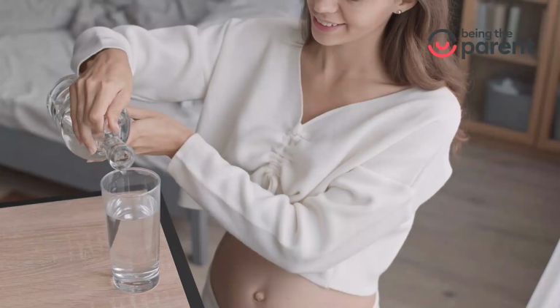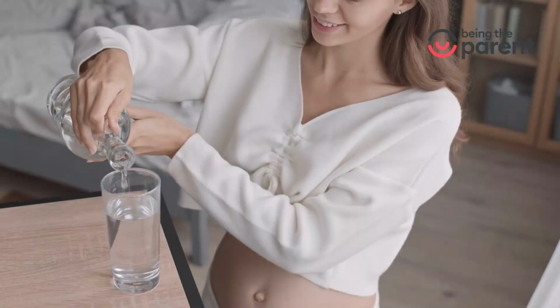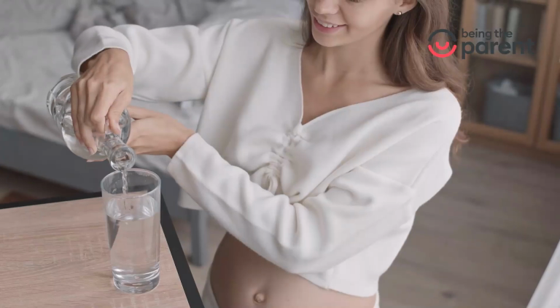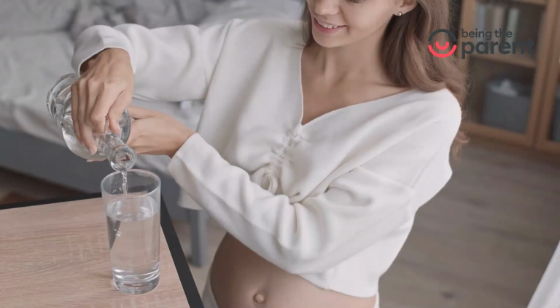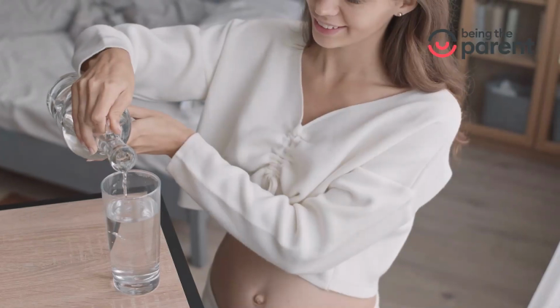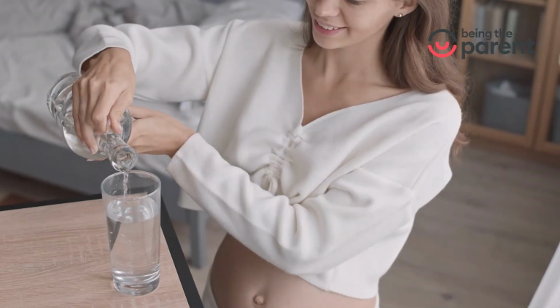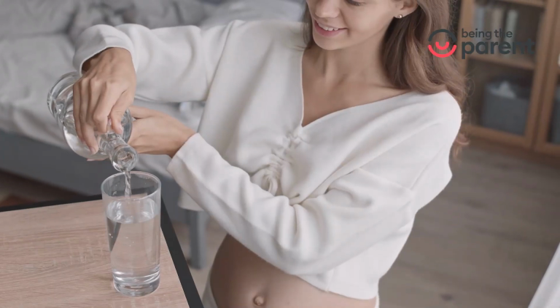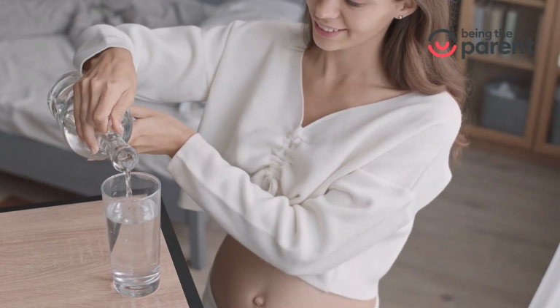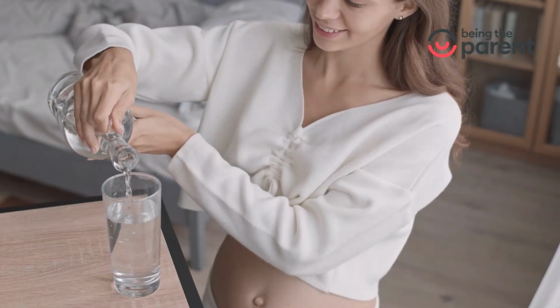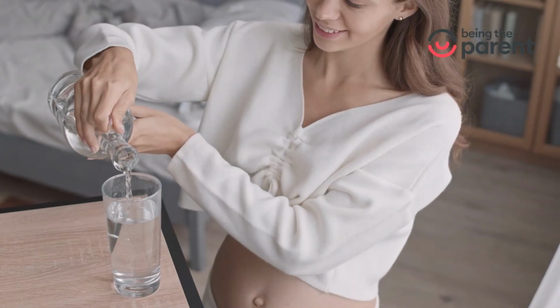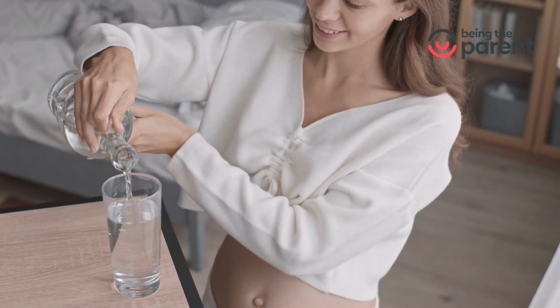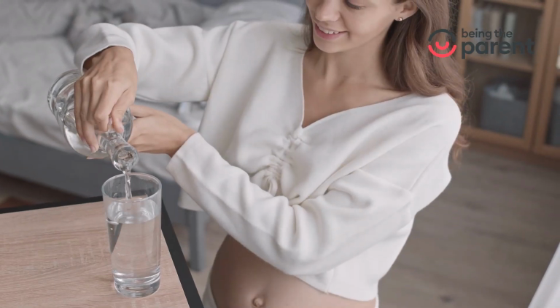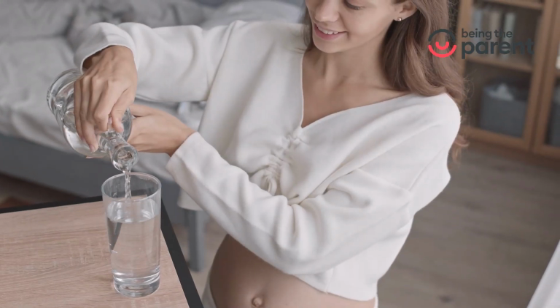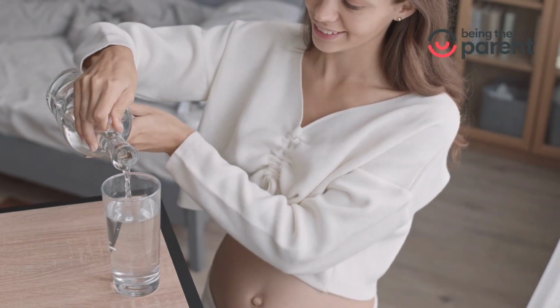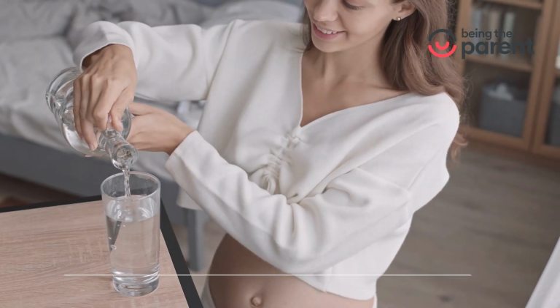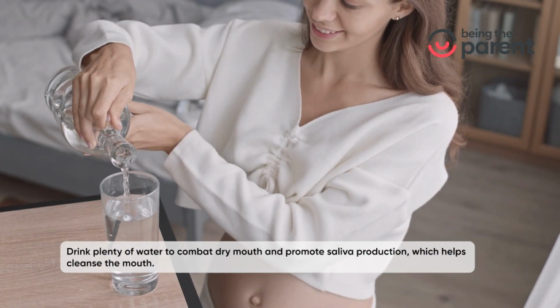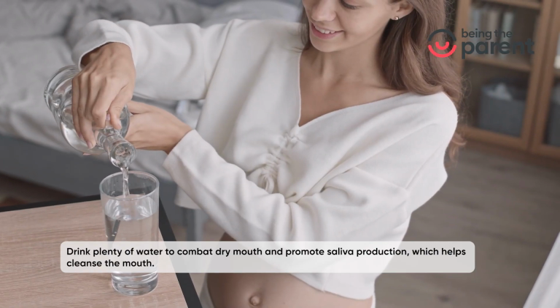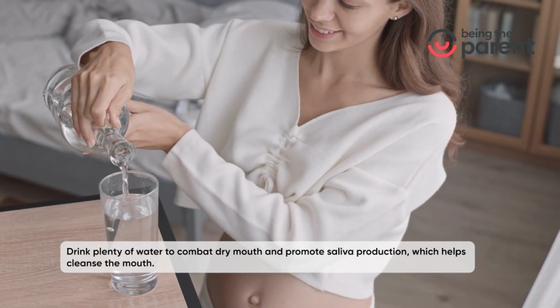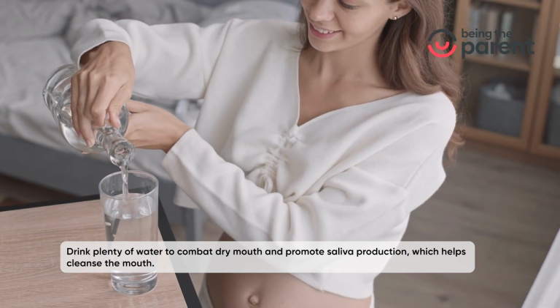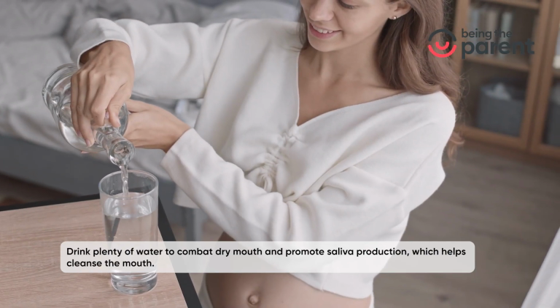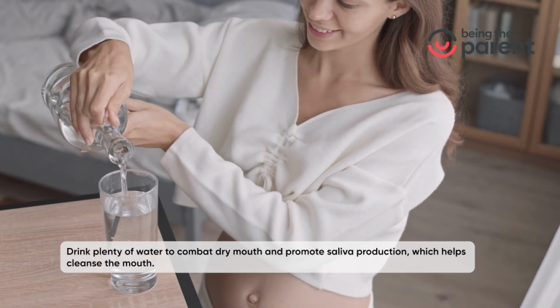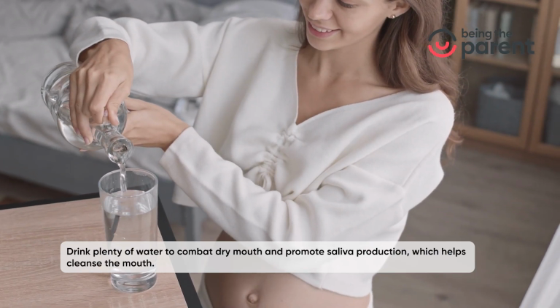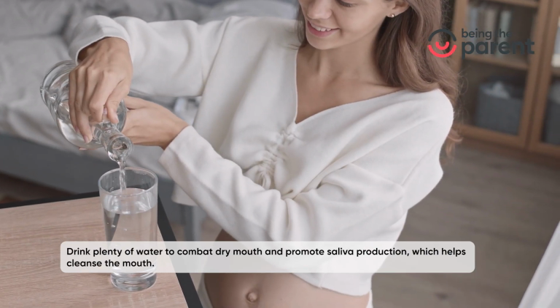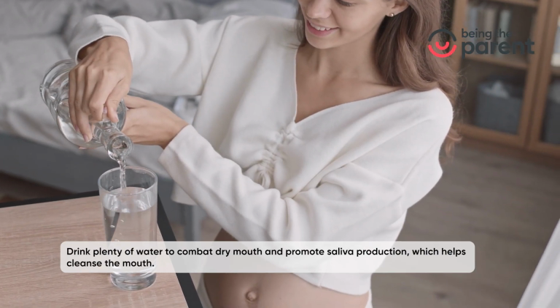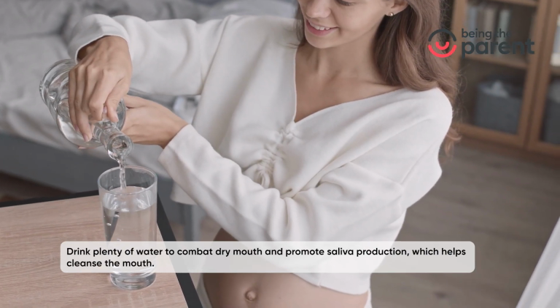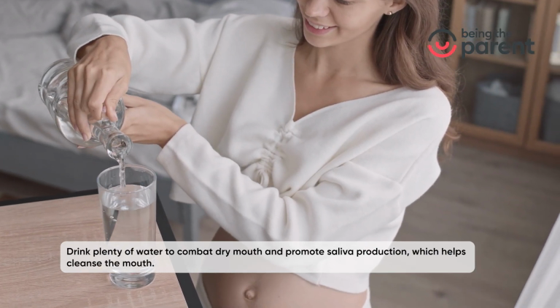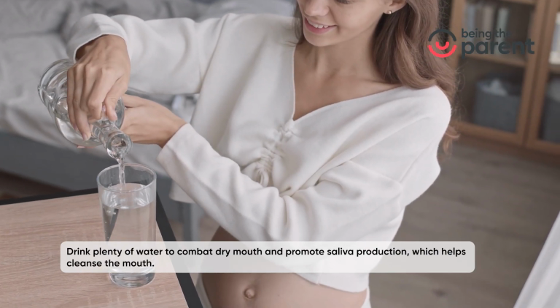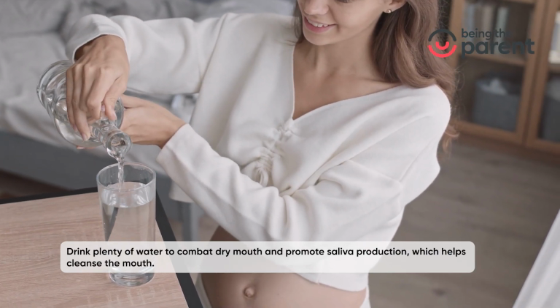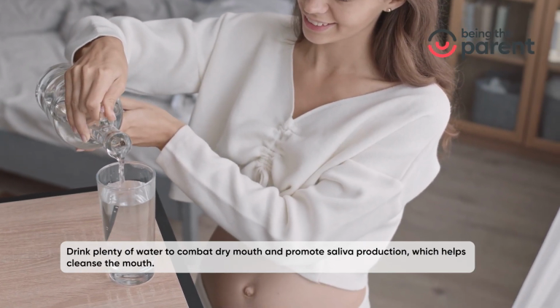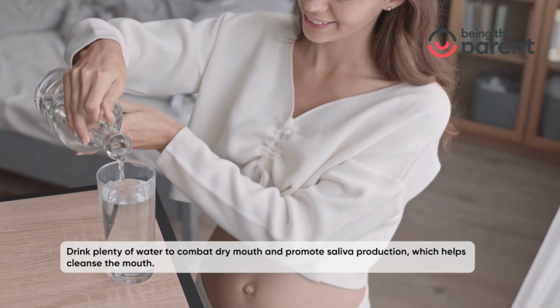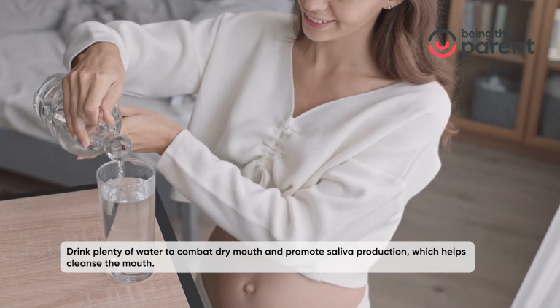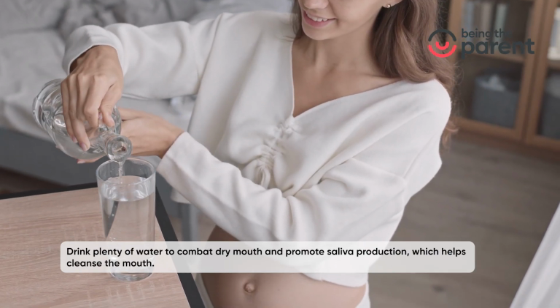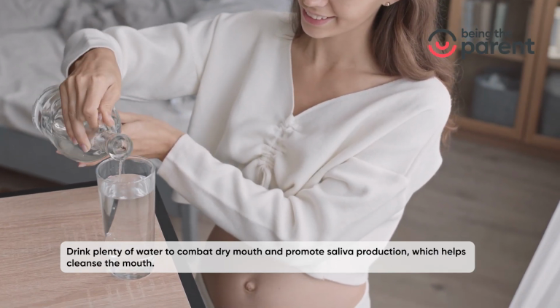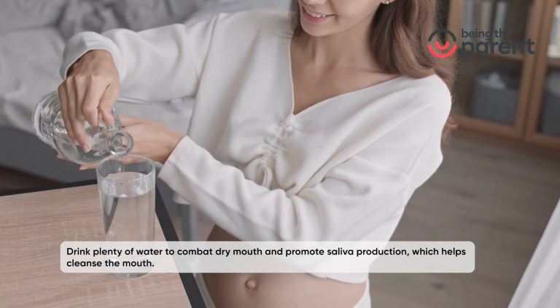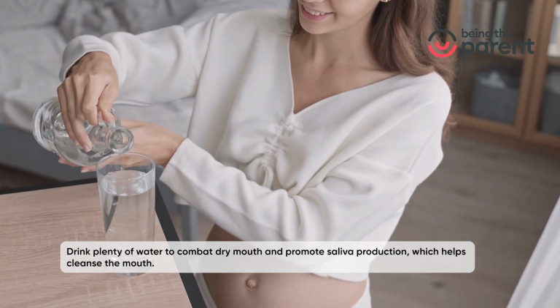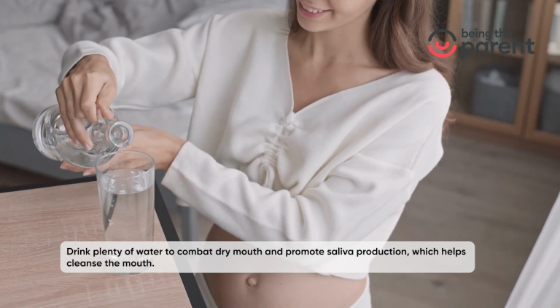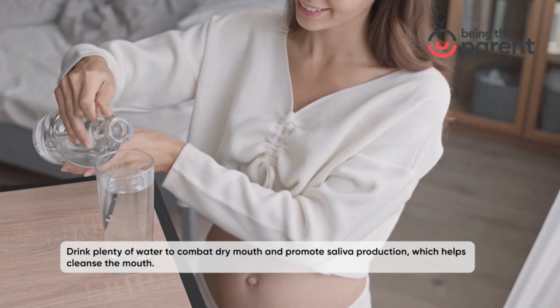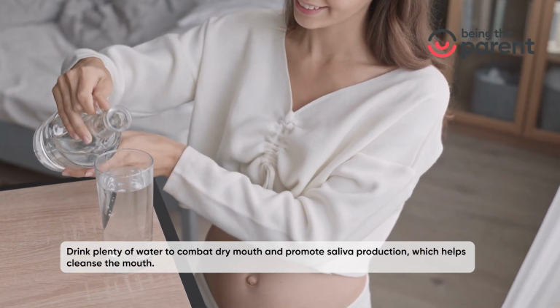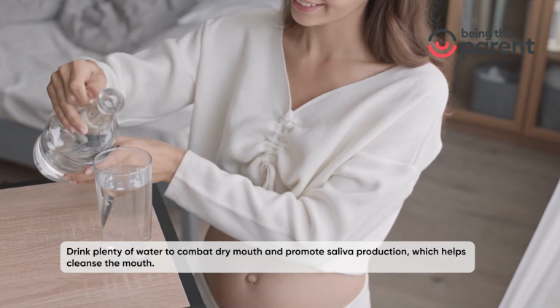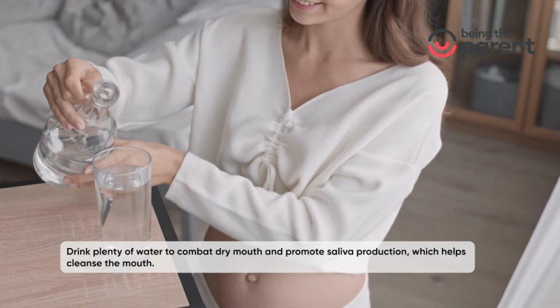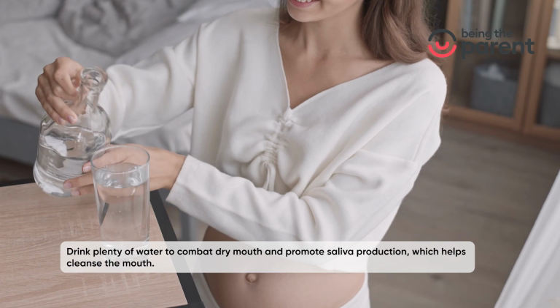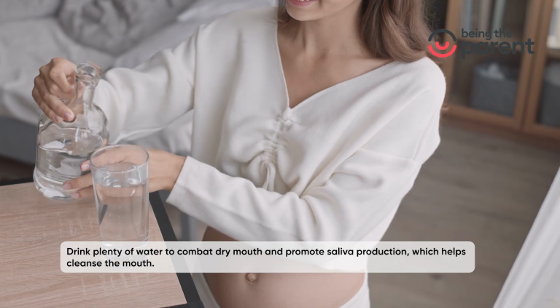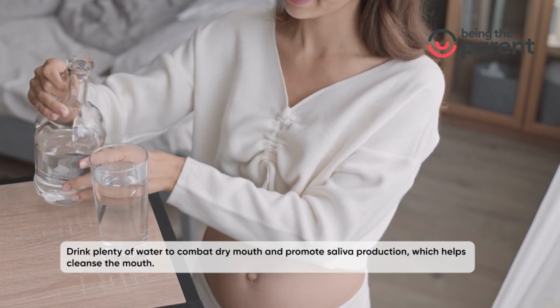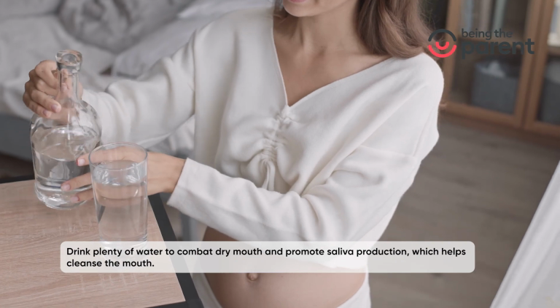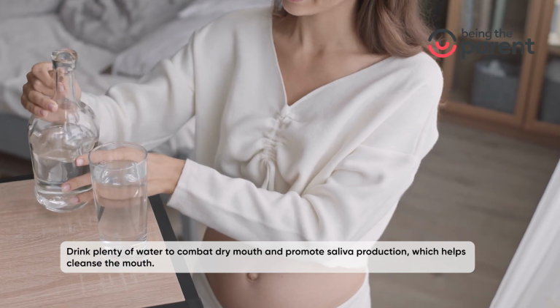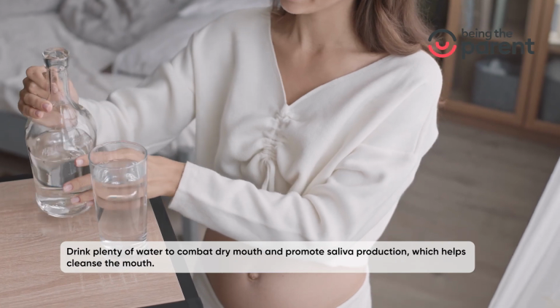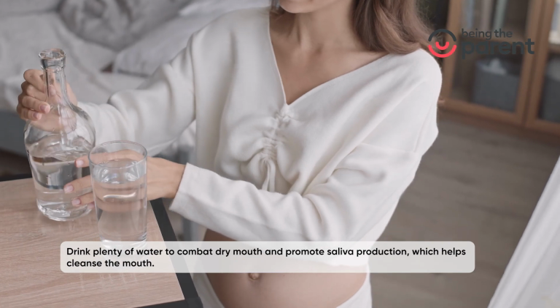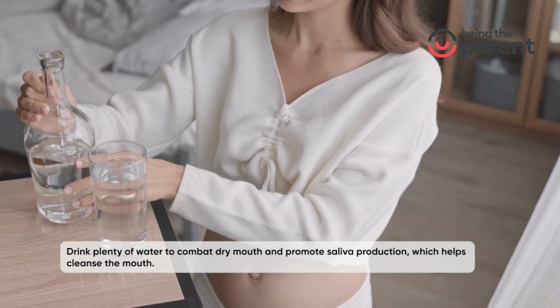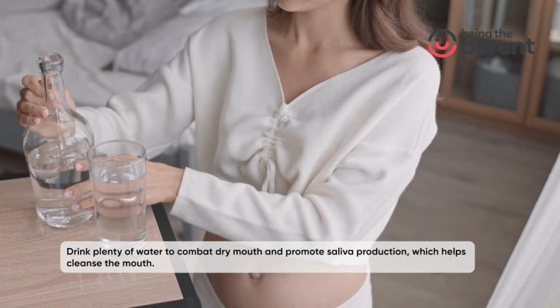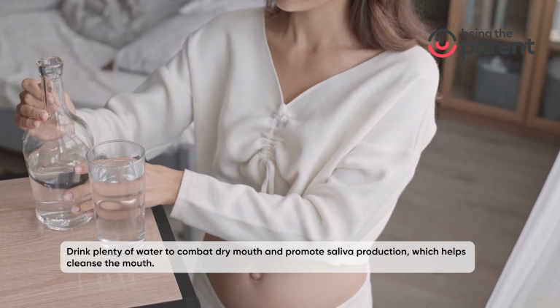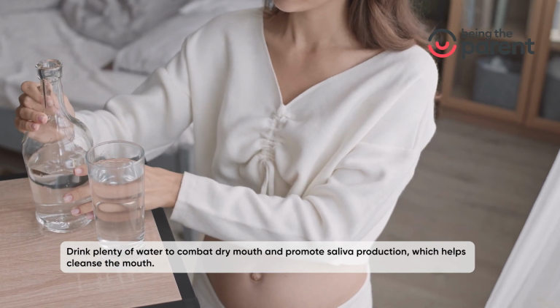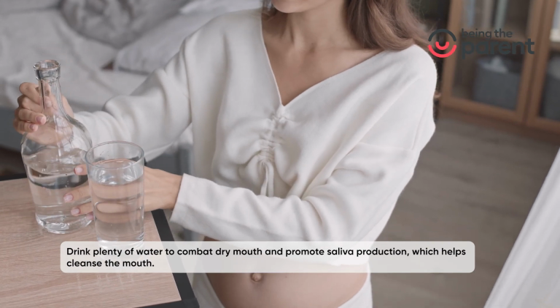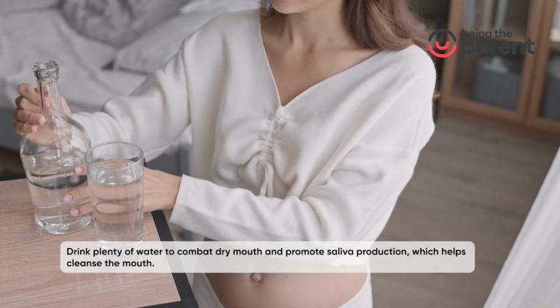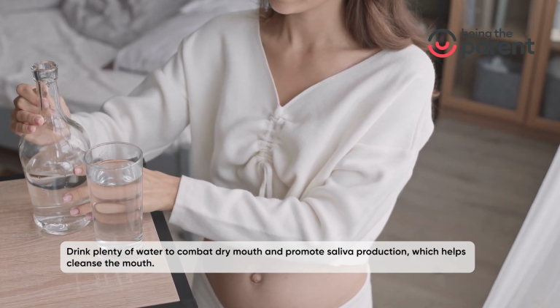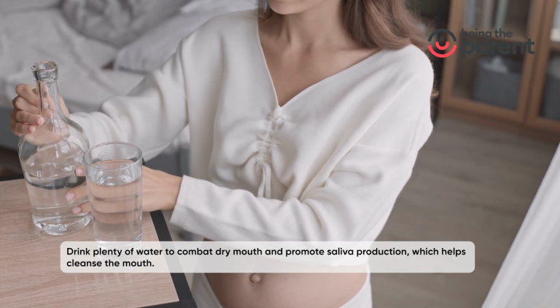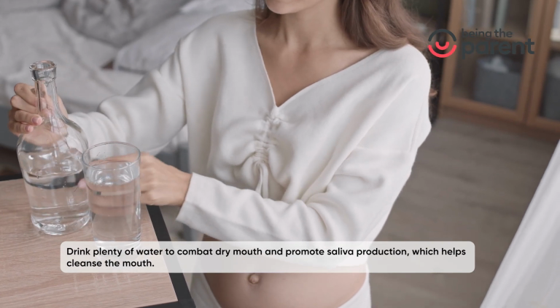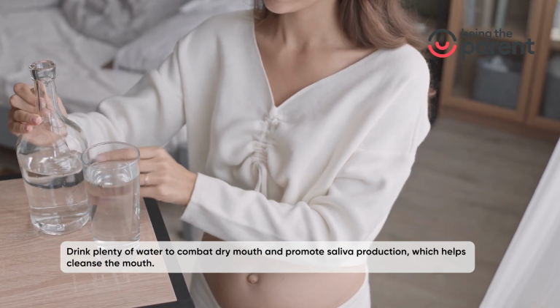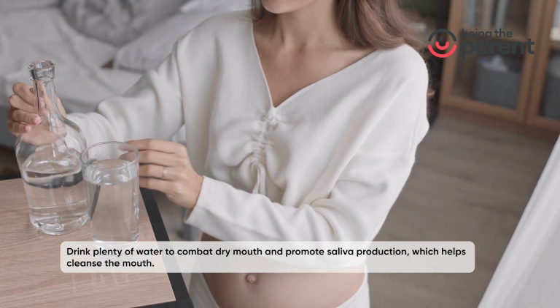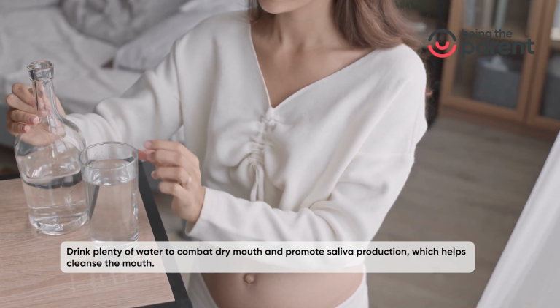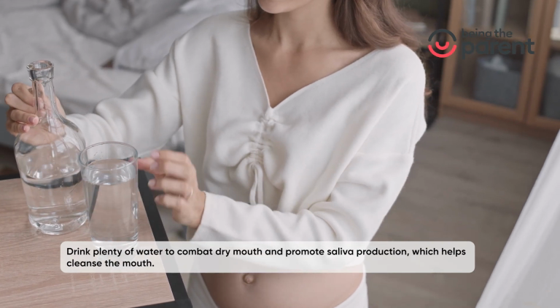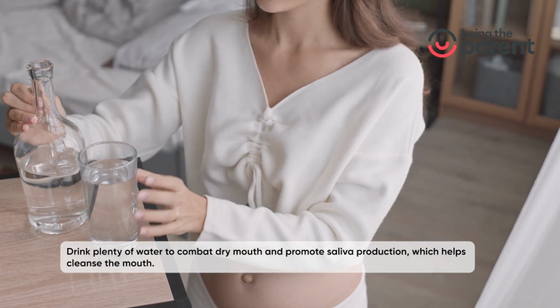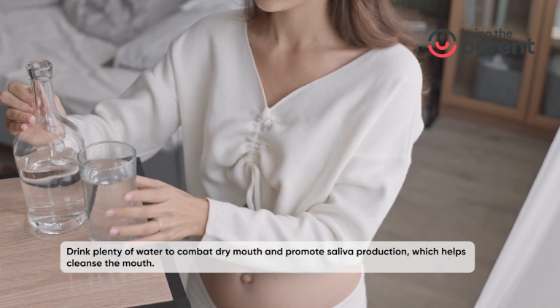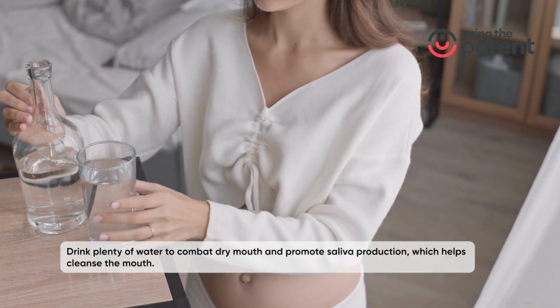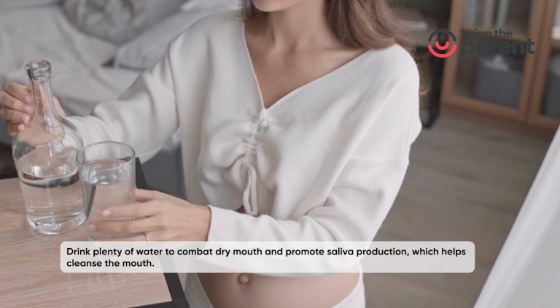Stay hydrated: drink plenty of water to combat dry mouth and promote saliva production, which helps cleanse the mouth.